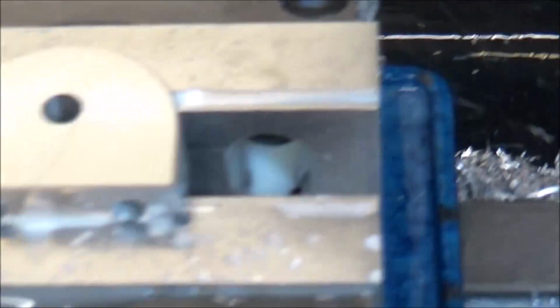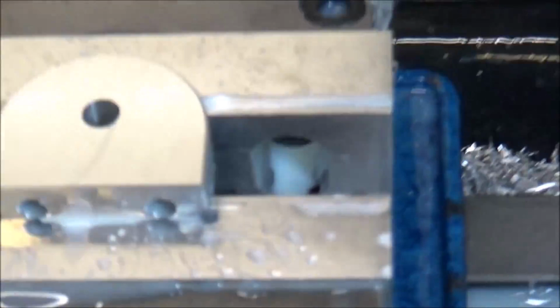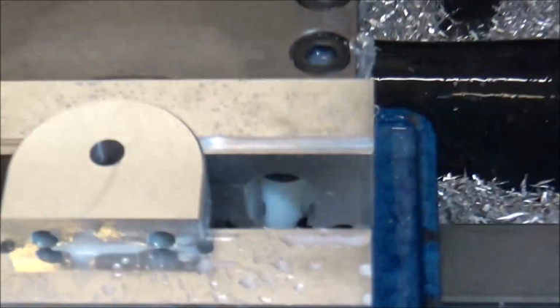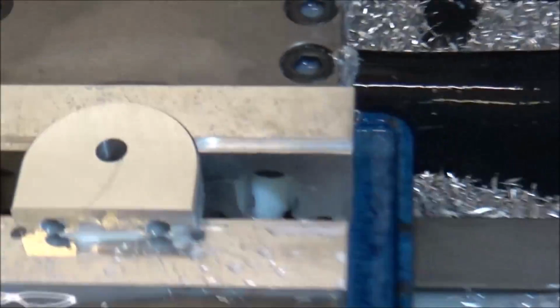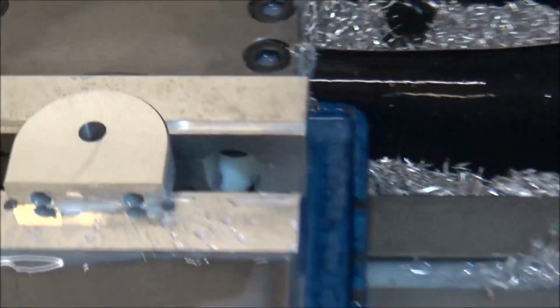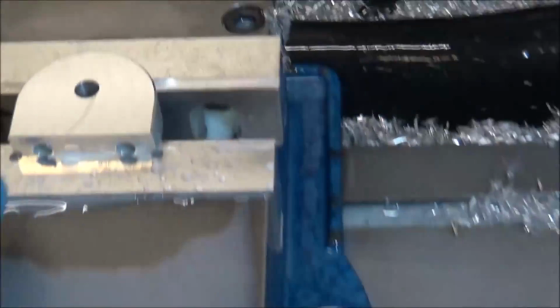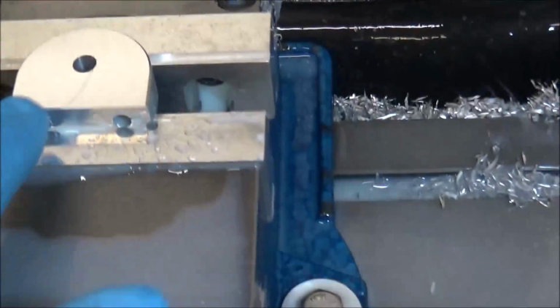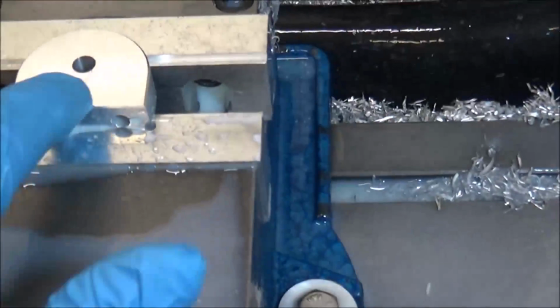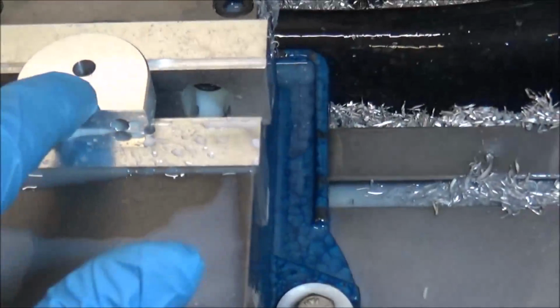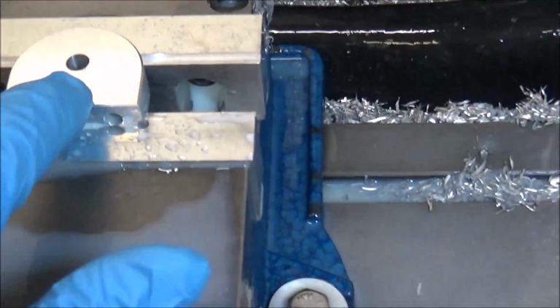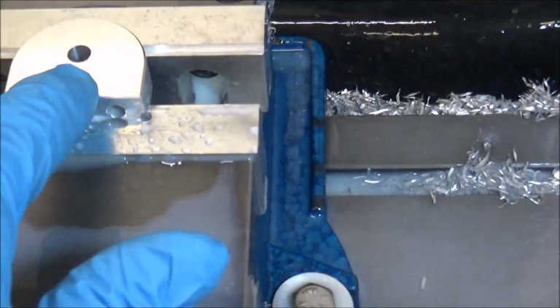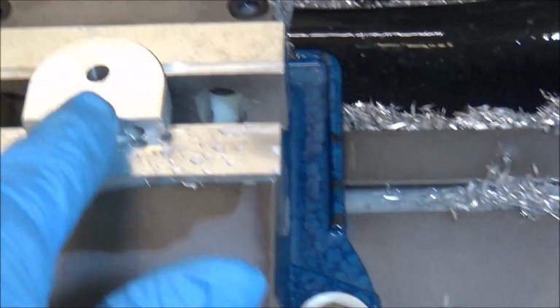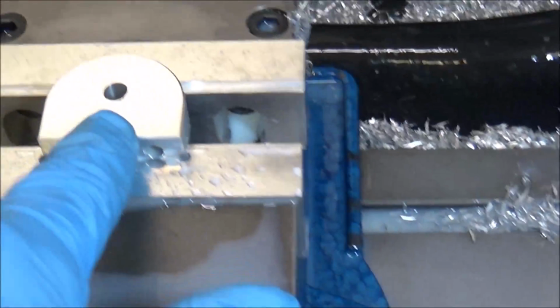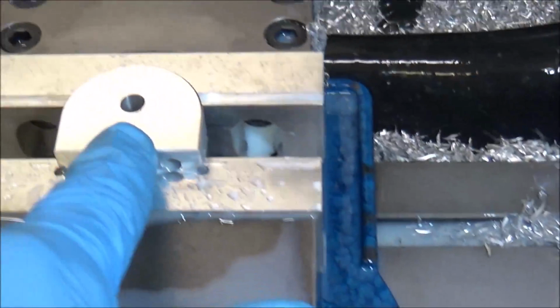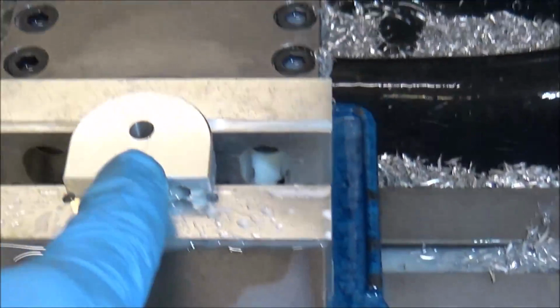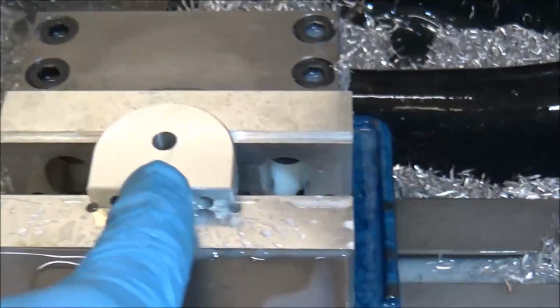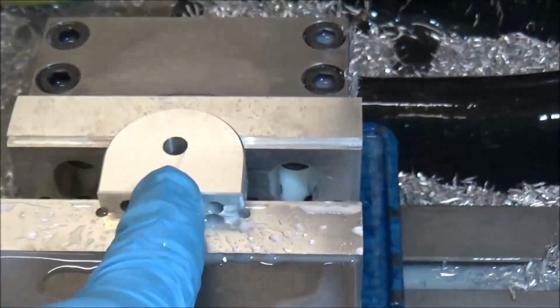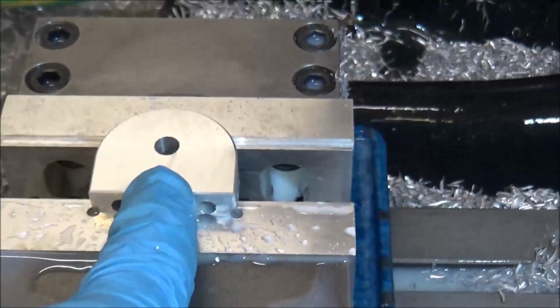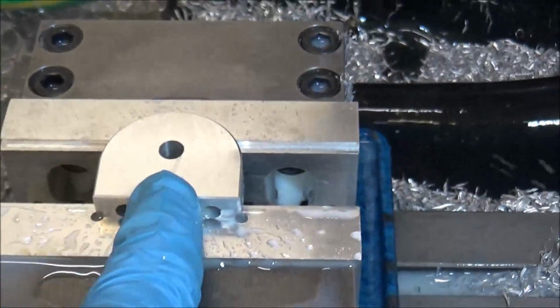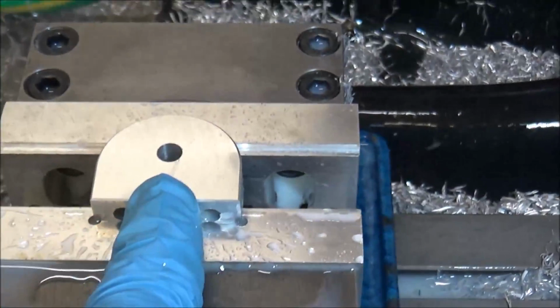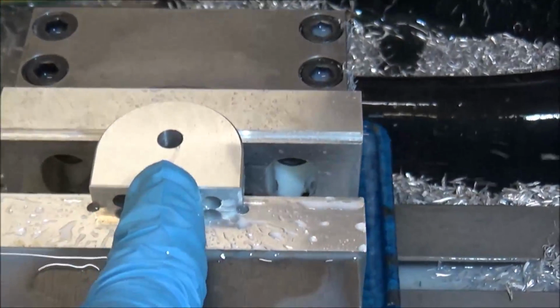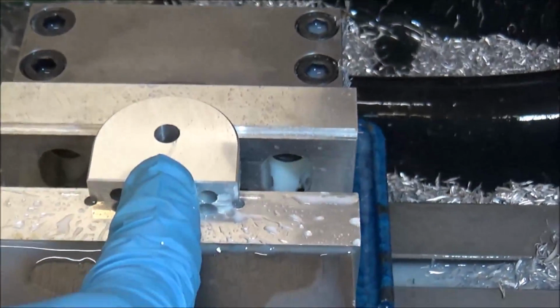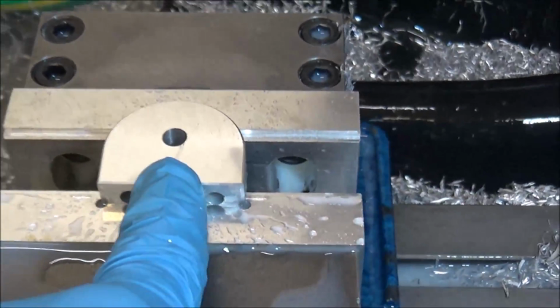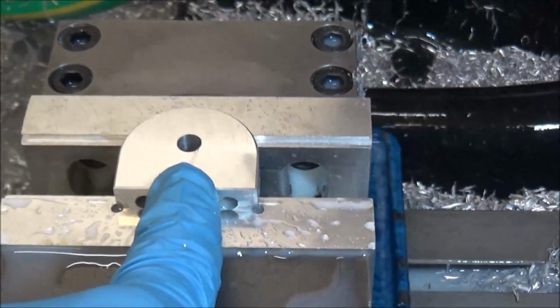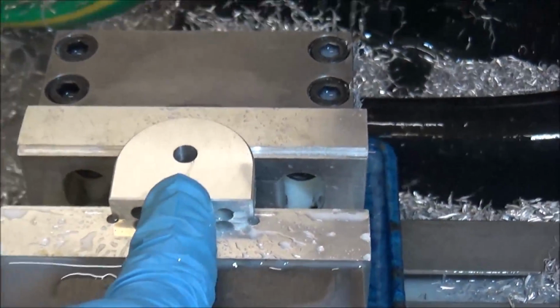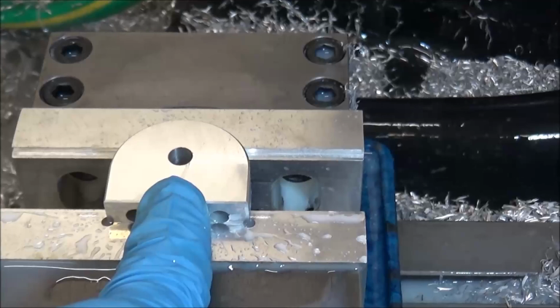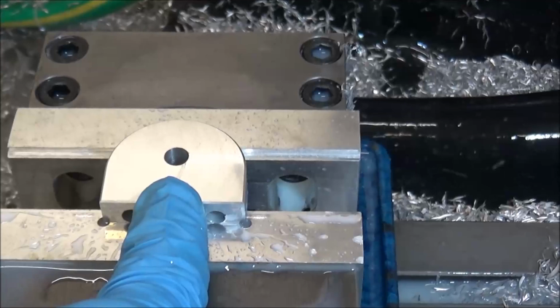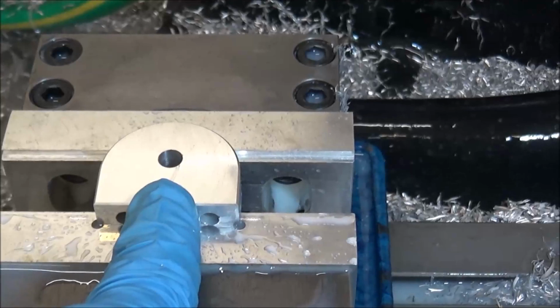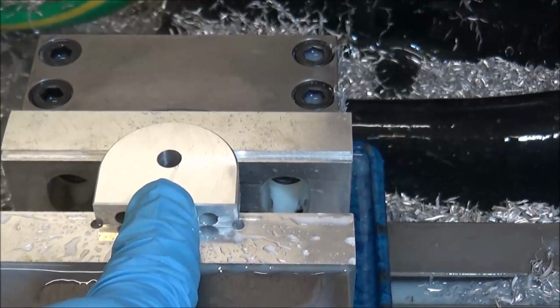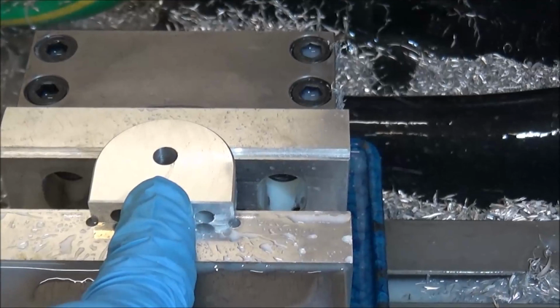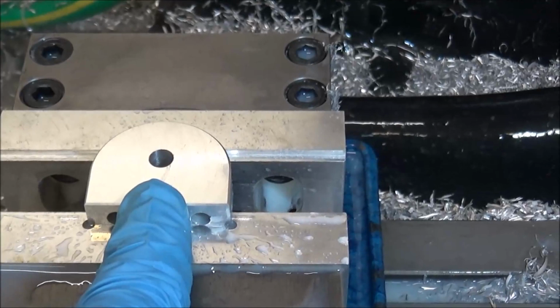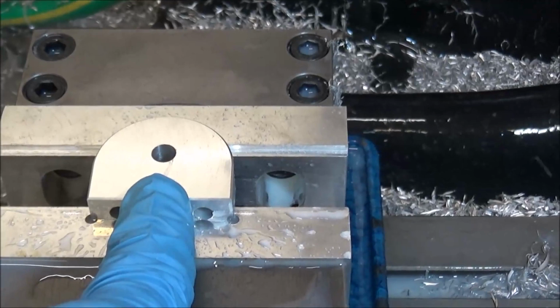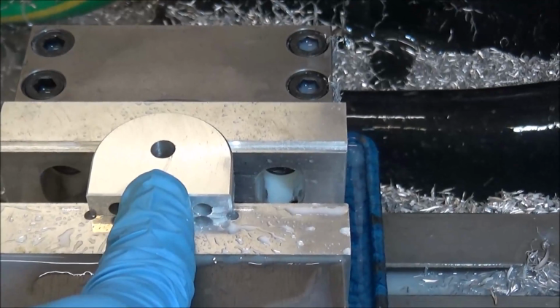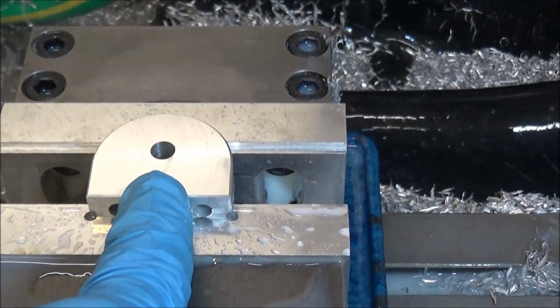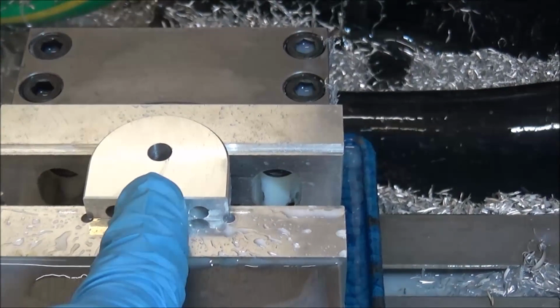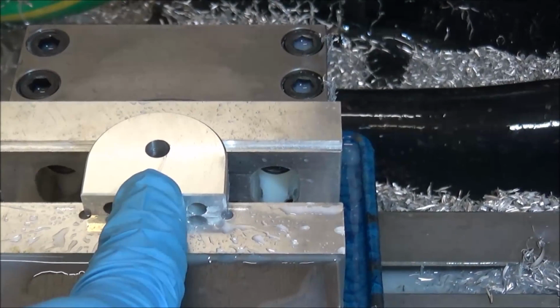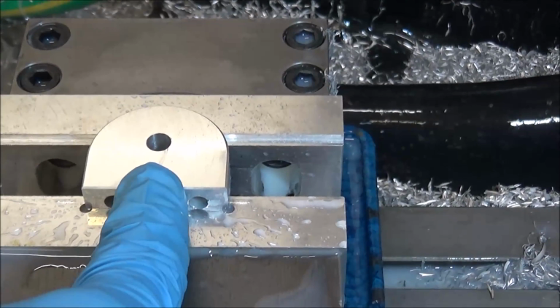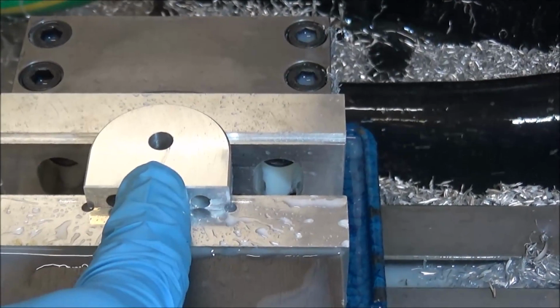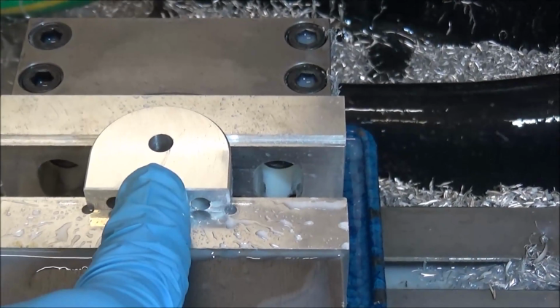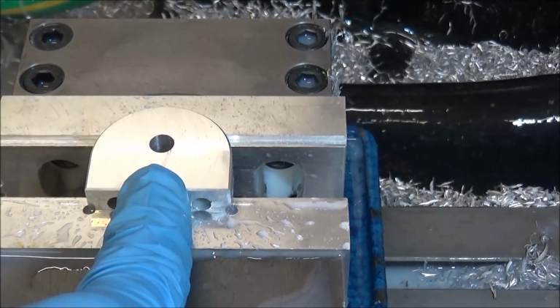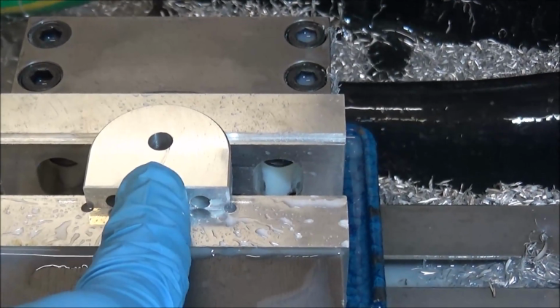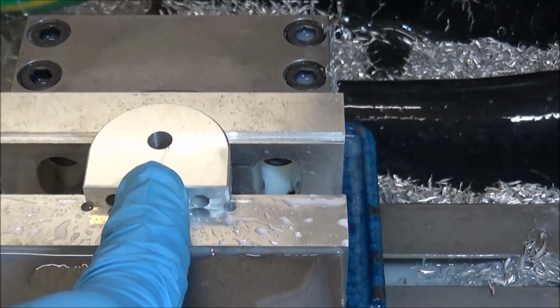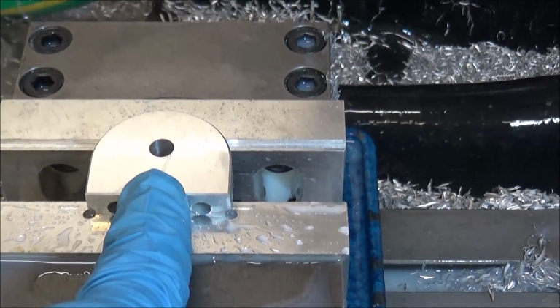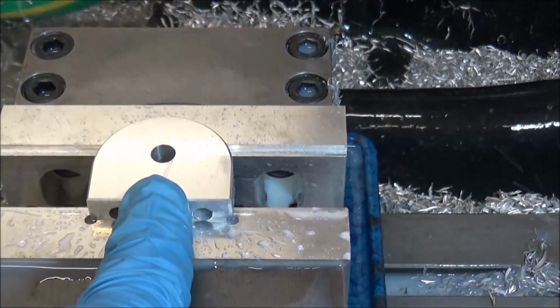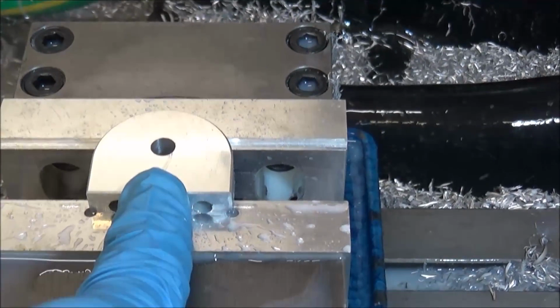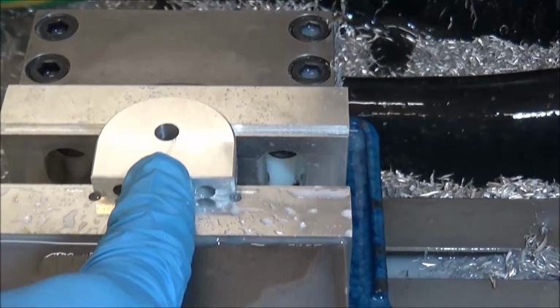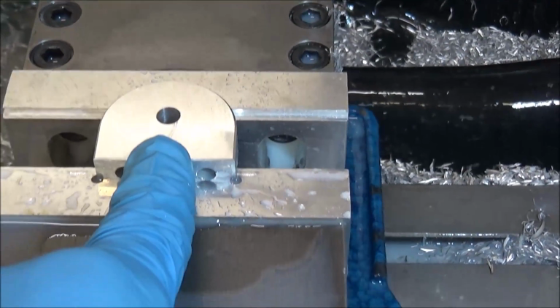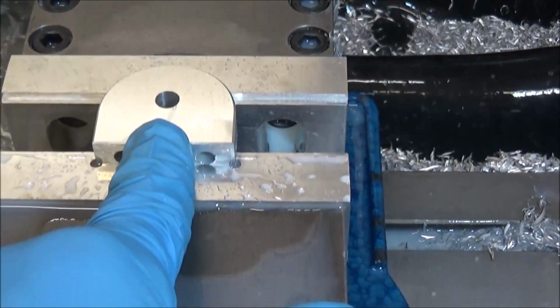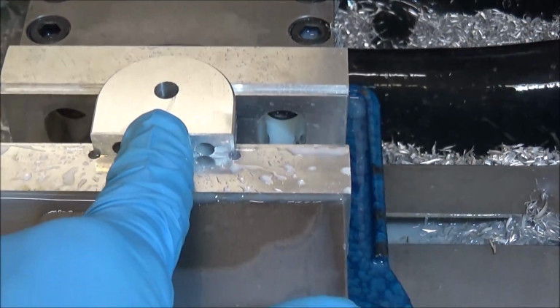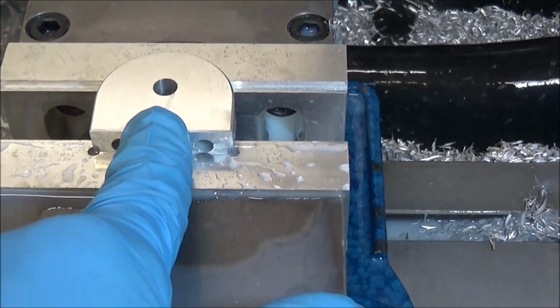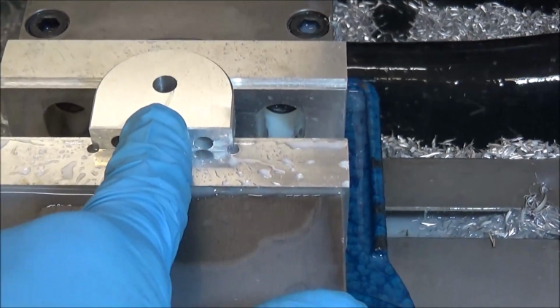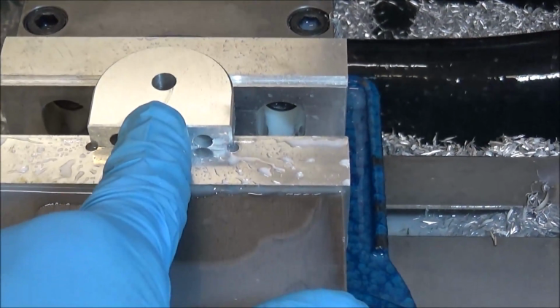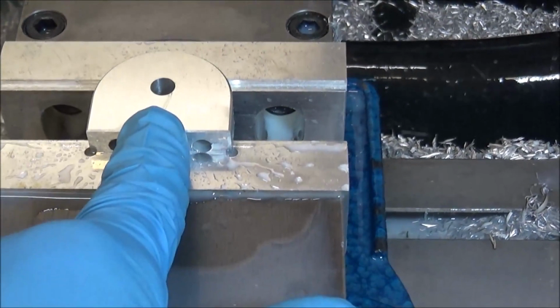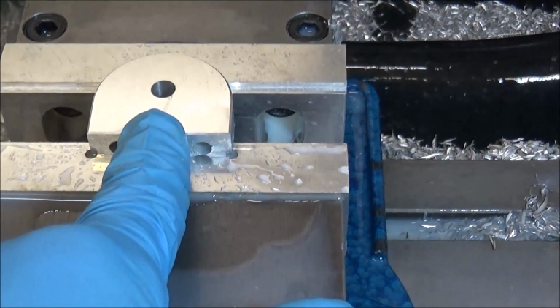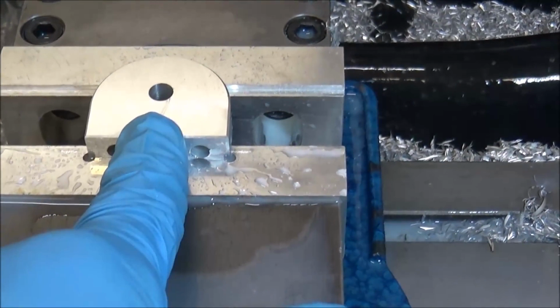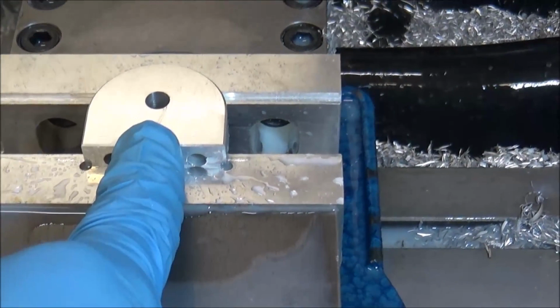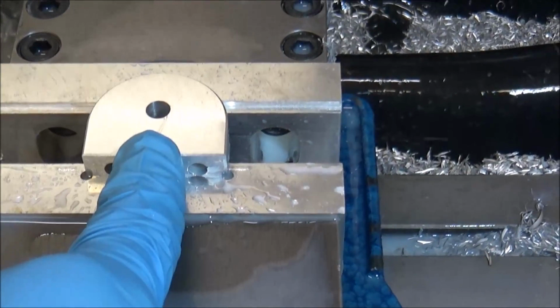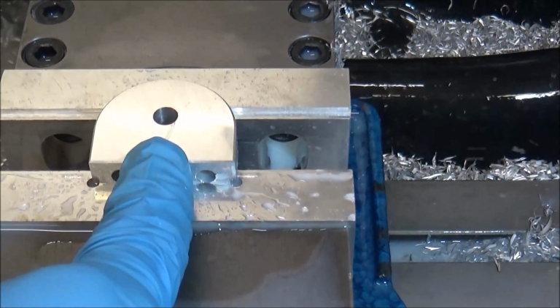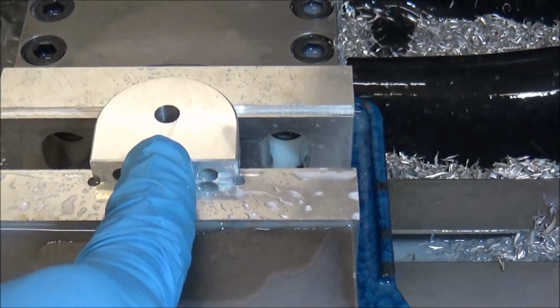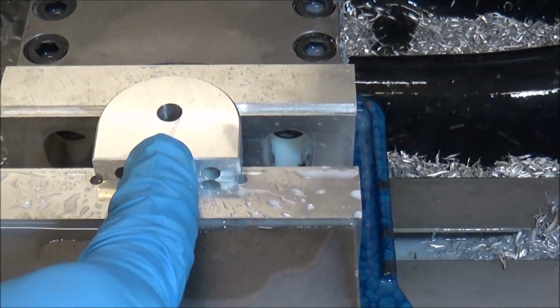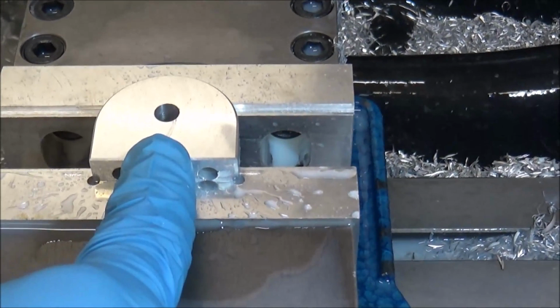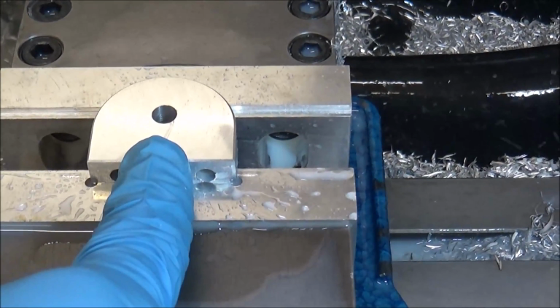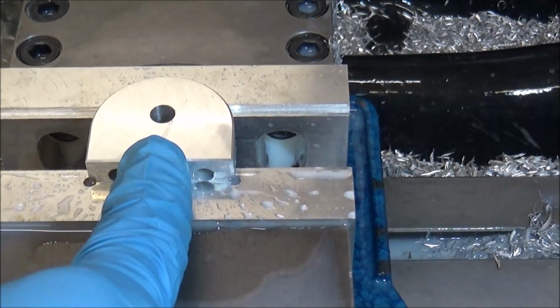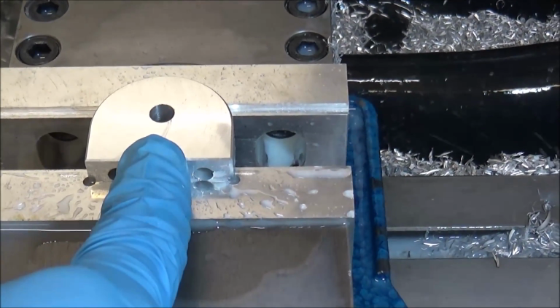One thing left to do is just tap this center hole — this is a standard thread so I'm going to tap it by hand.